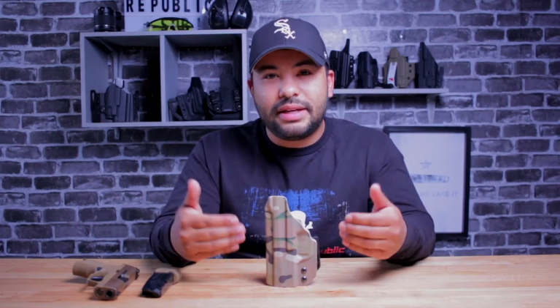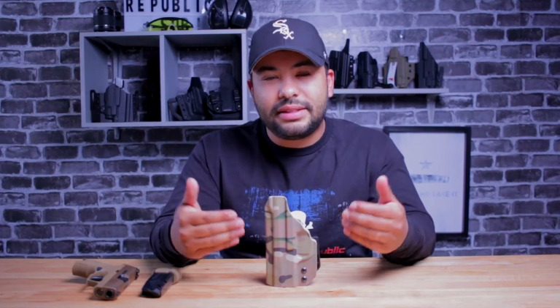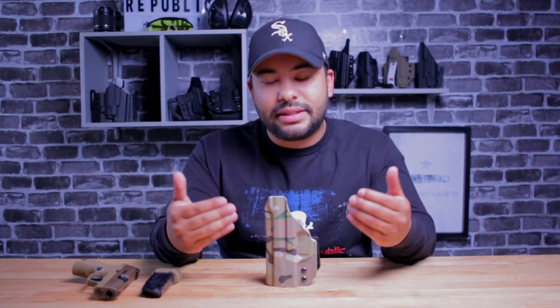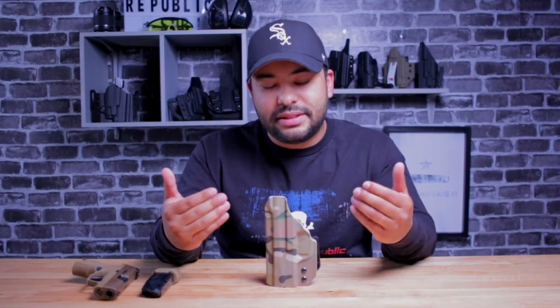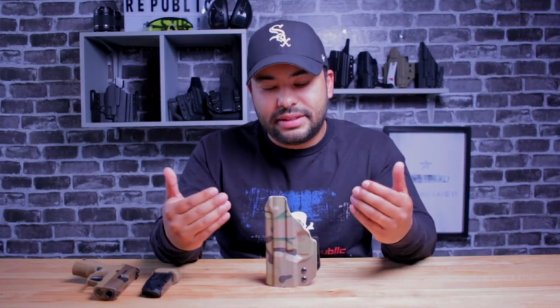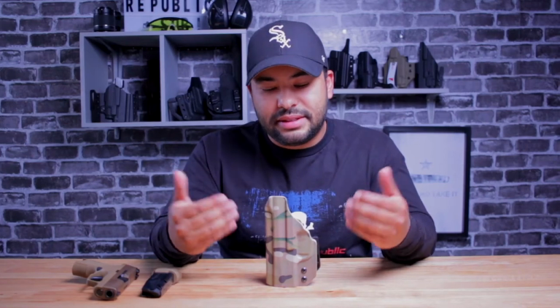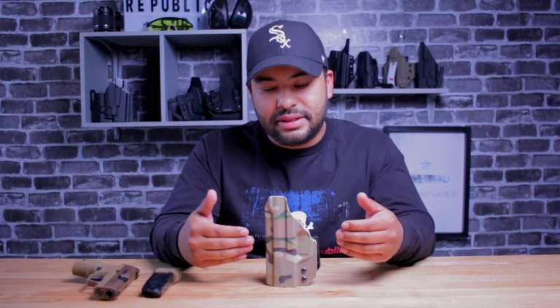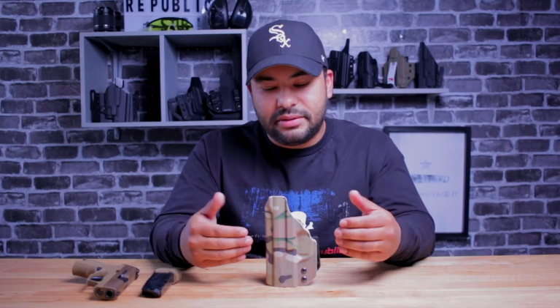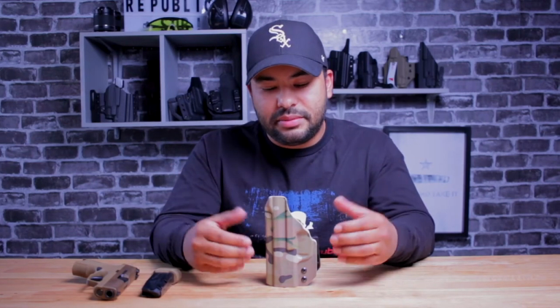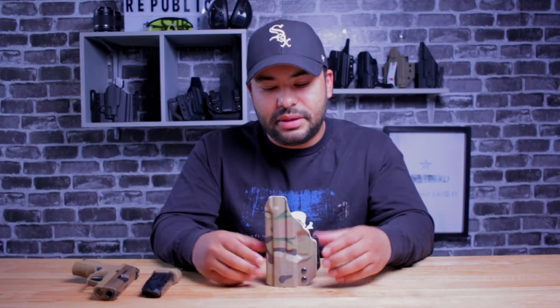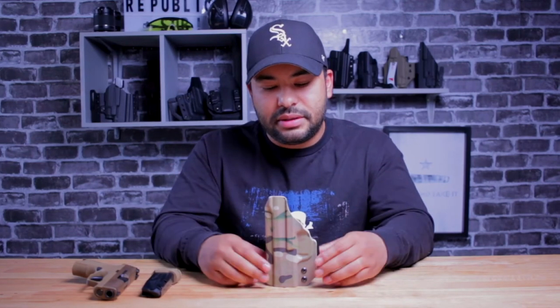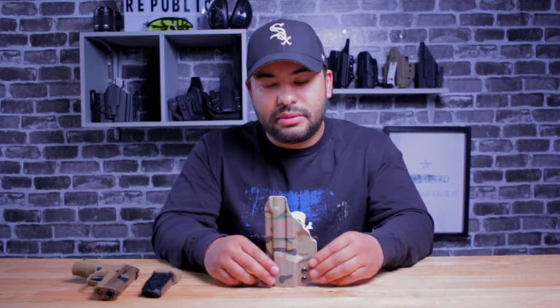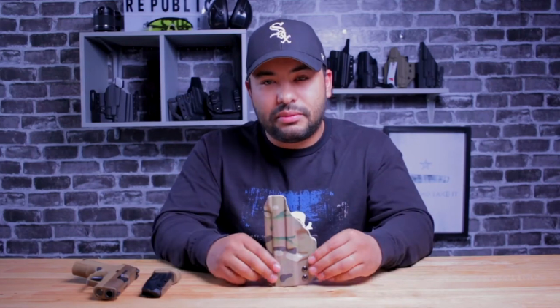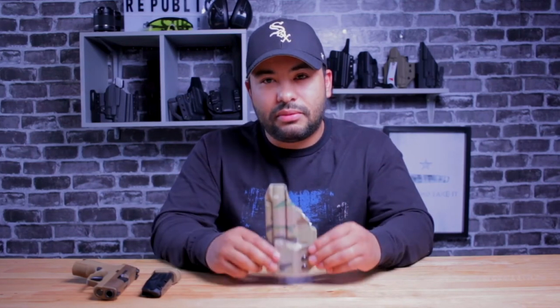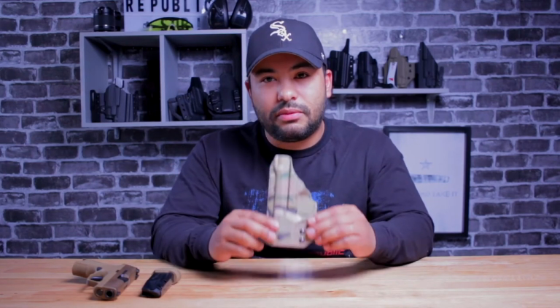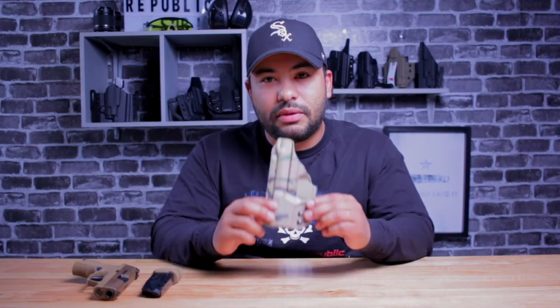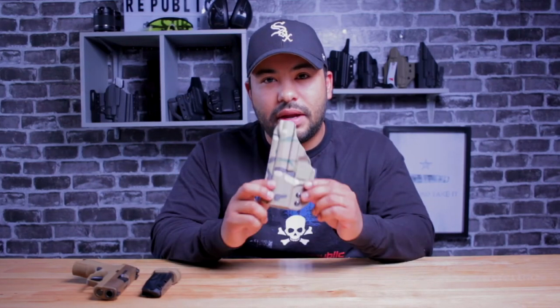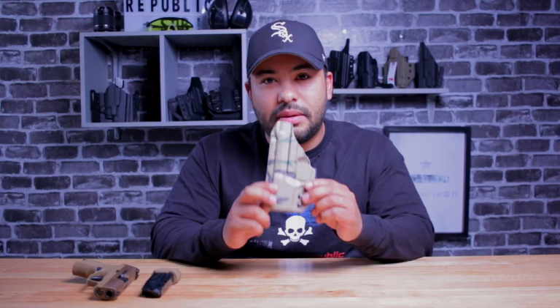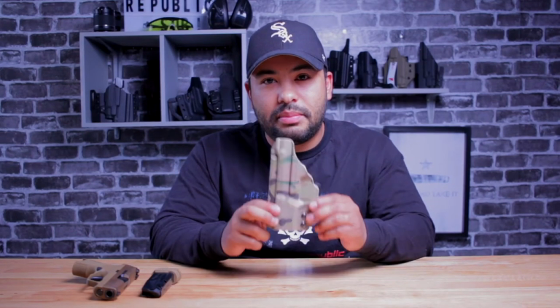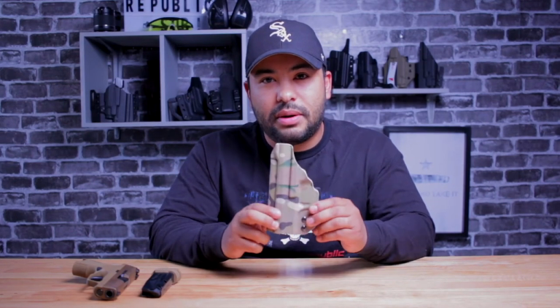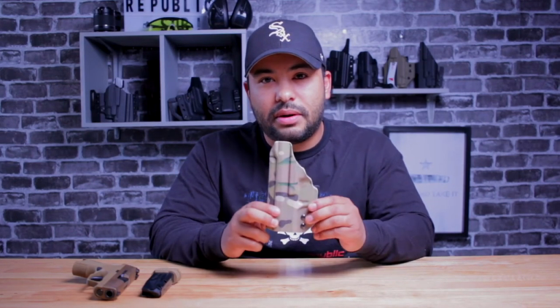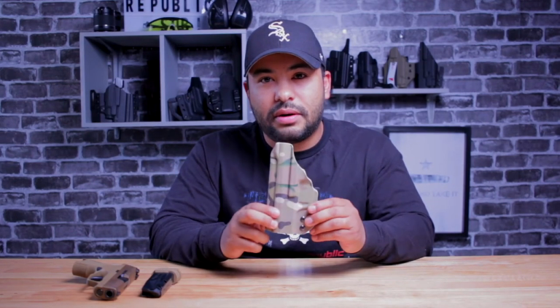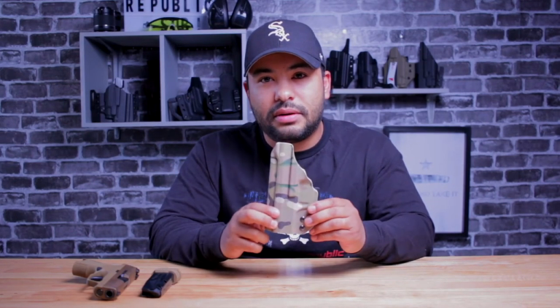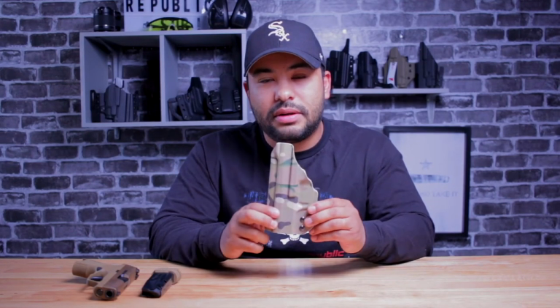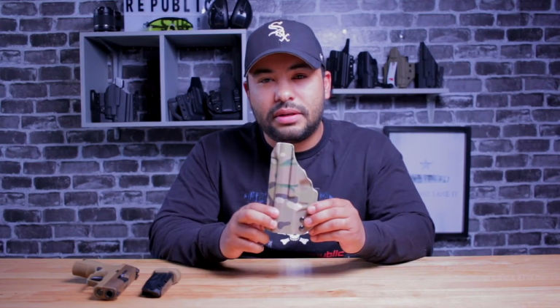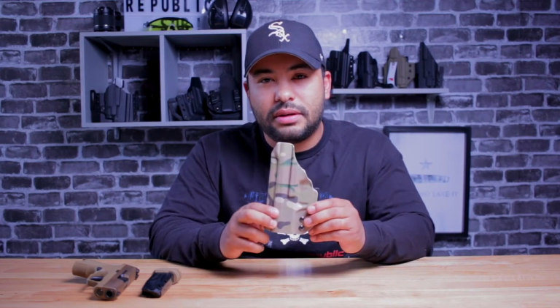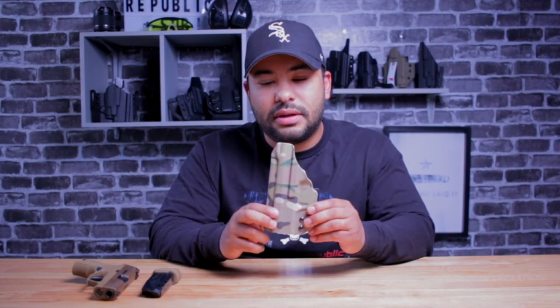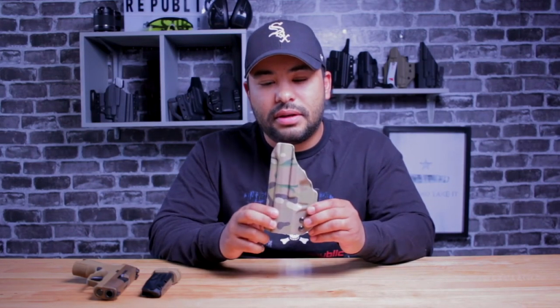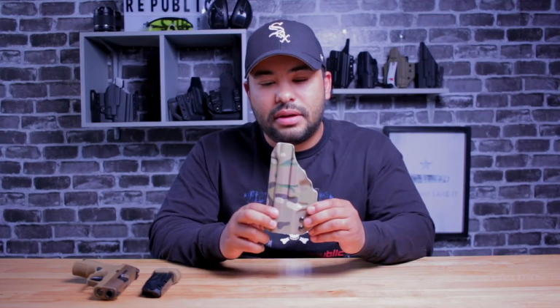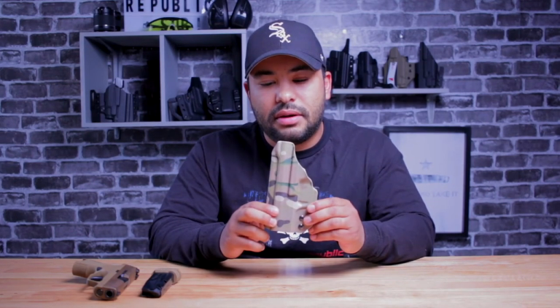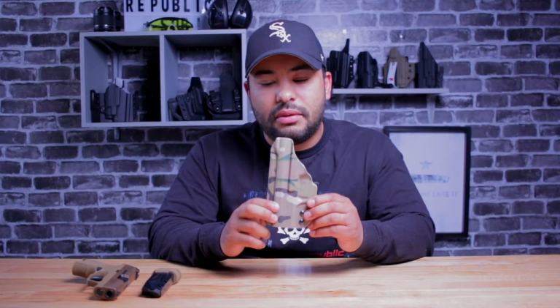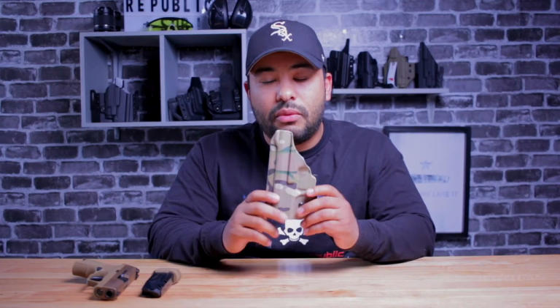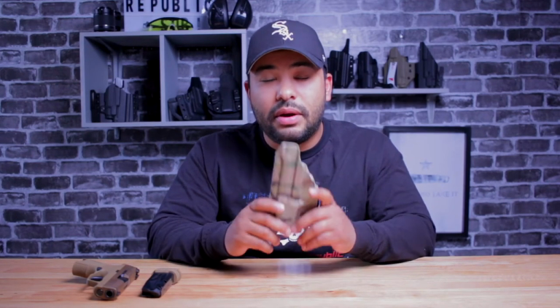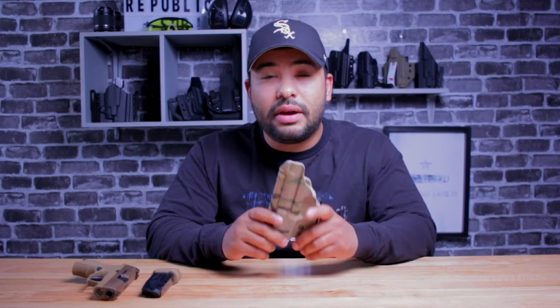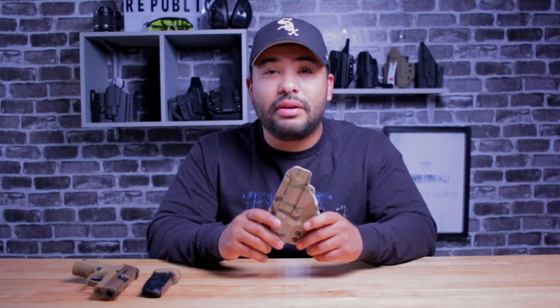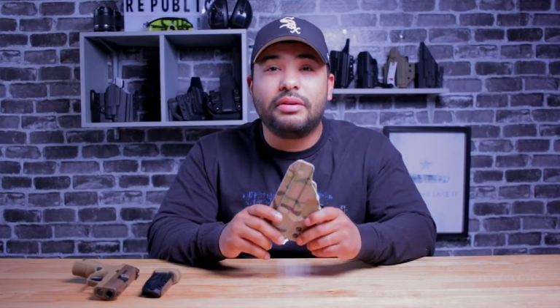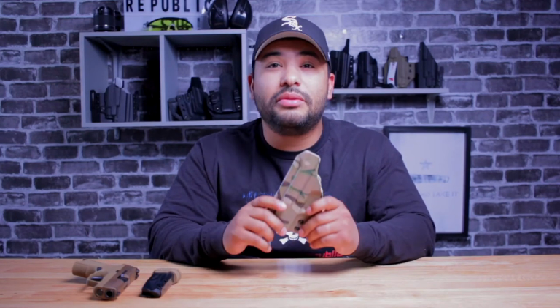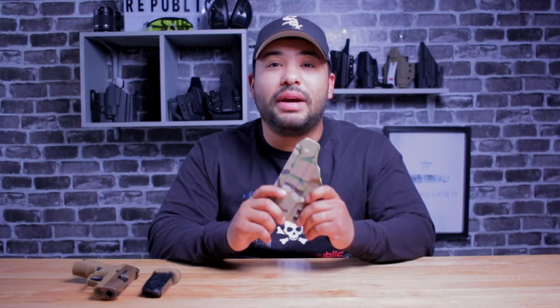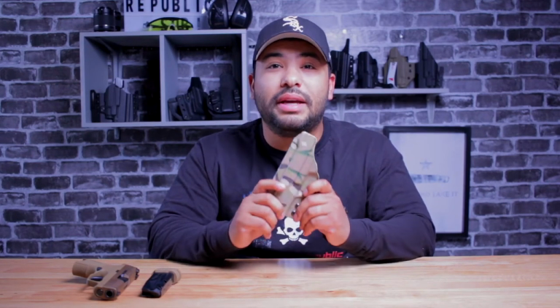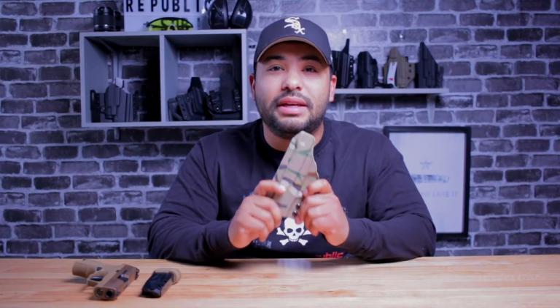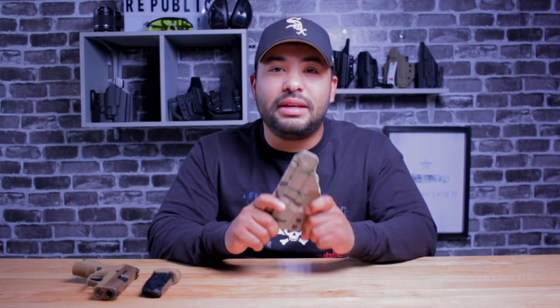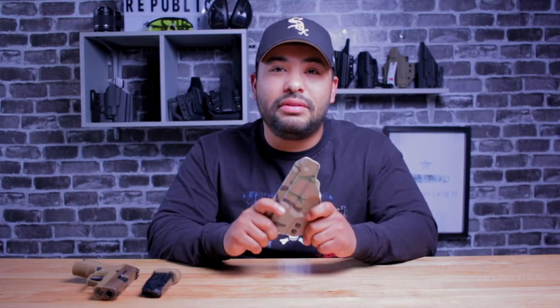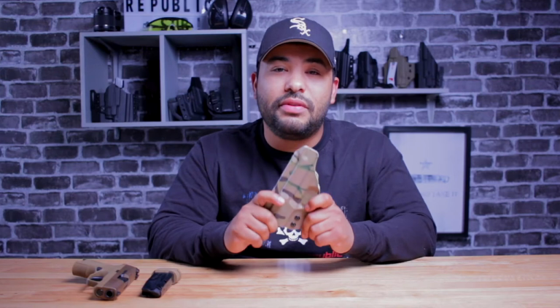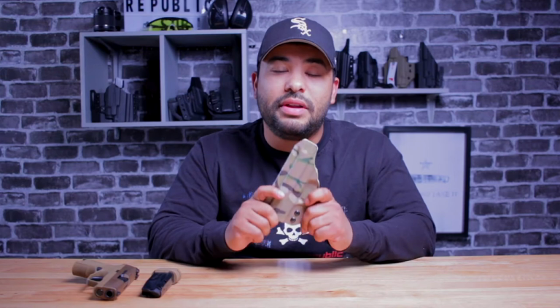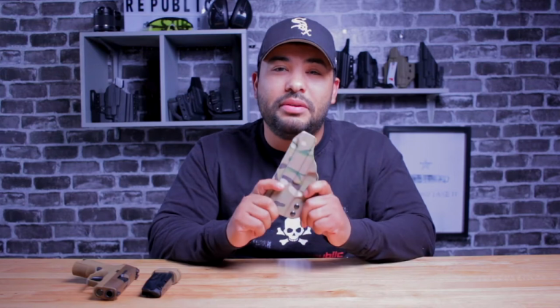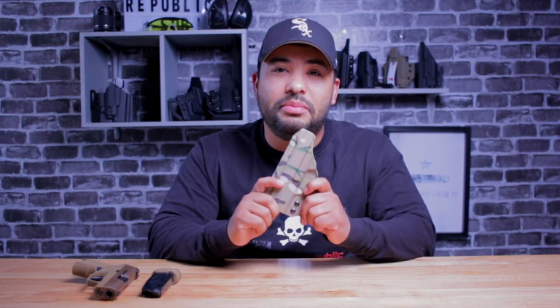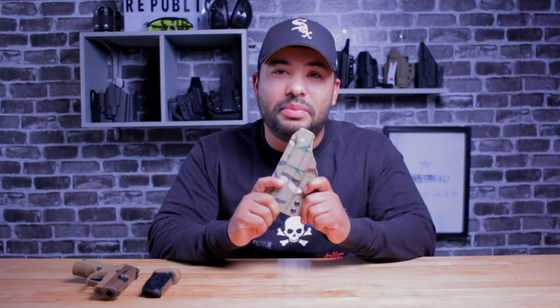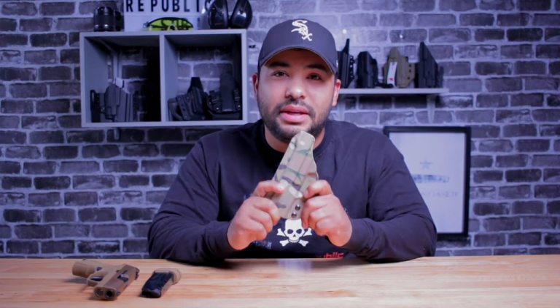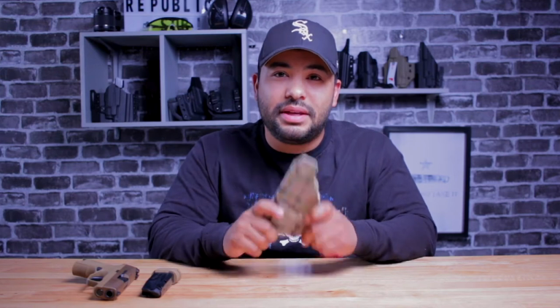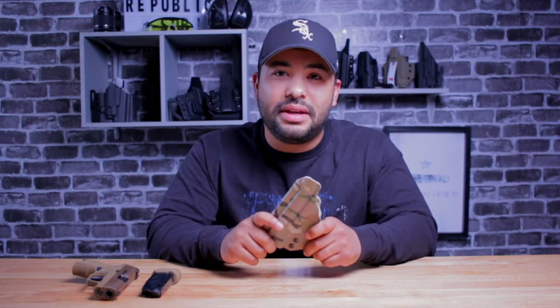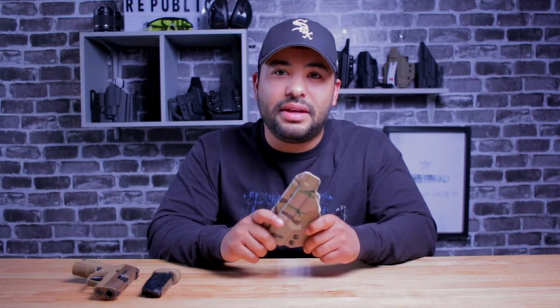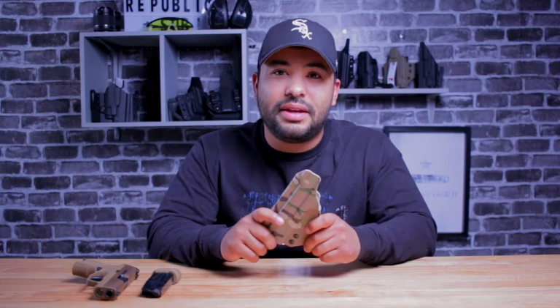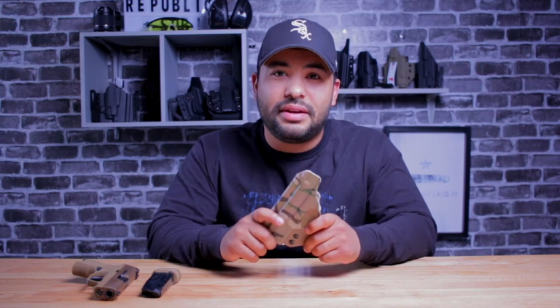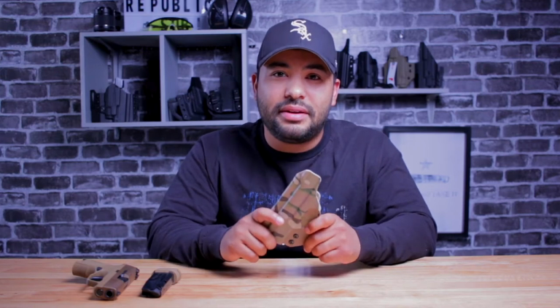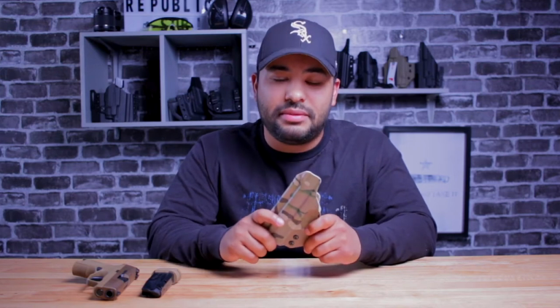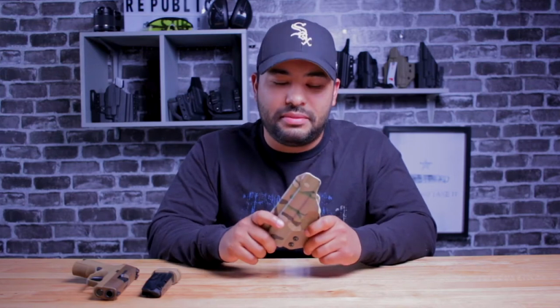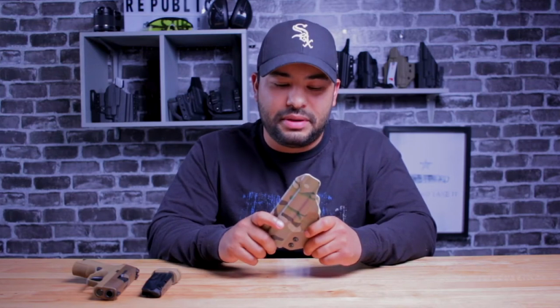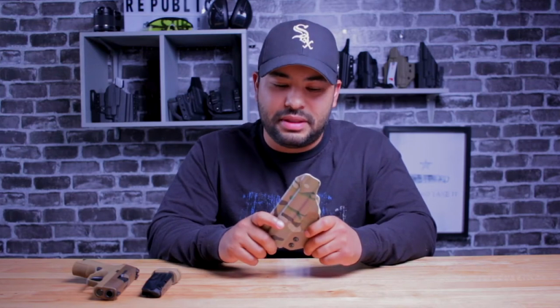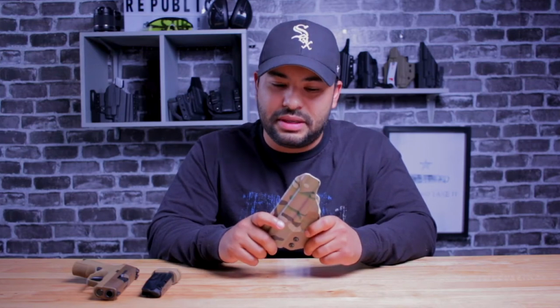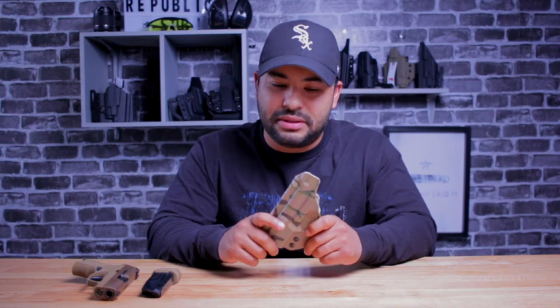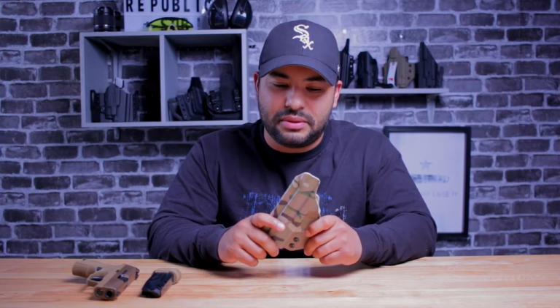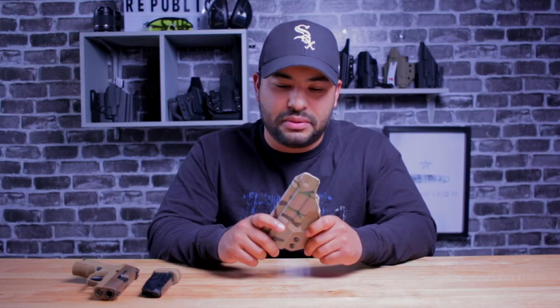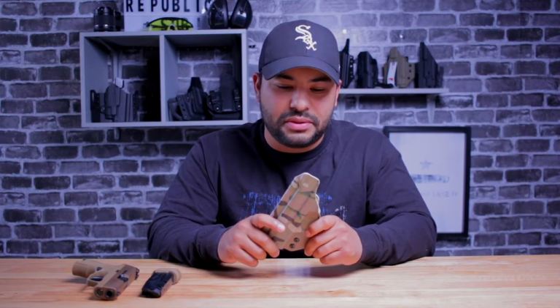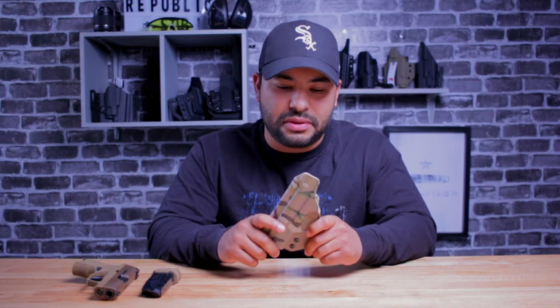LAS Concealment Rampart. Where do I even begin with this holster?